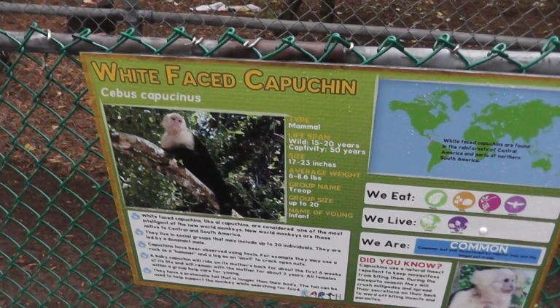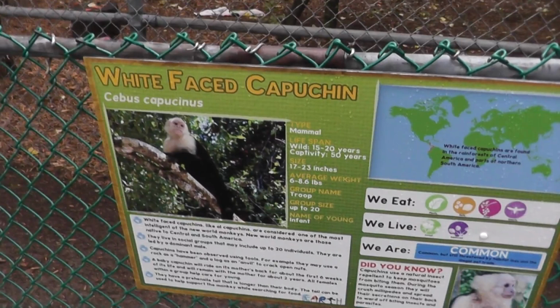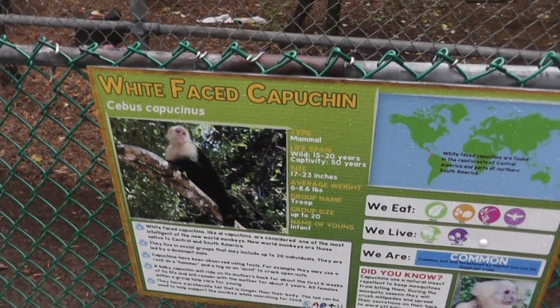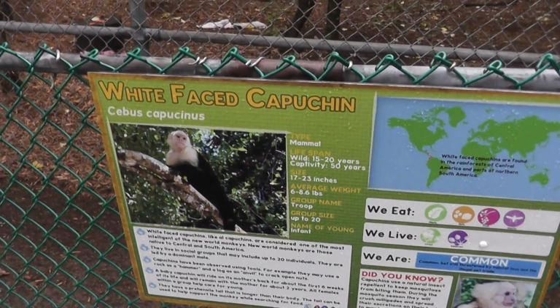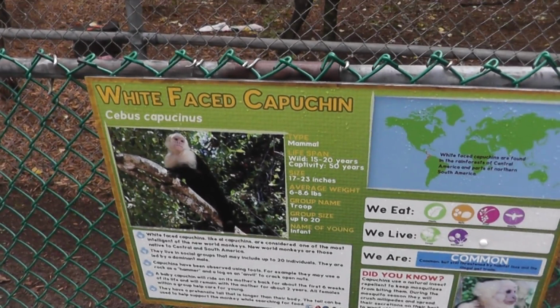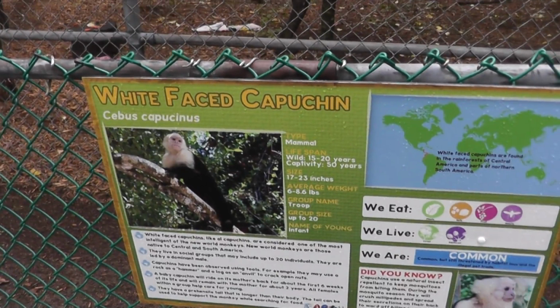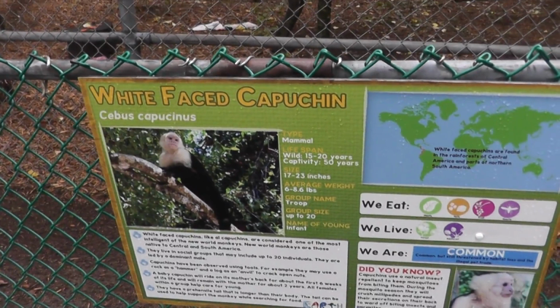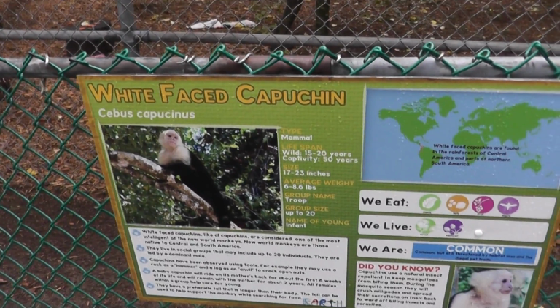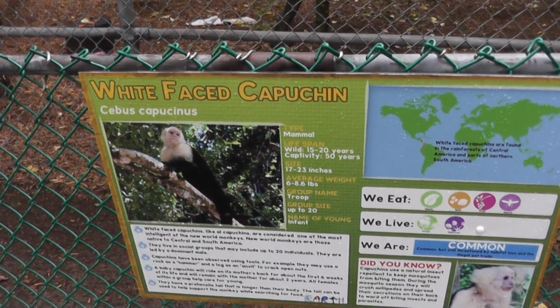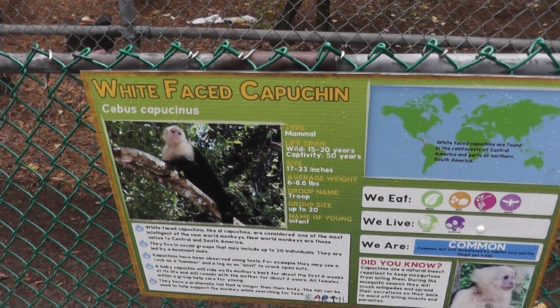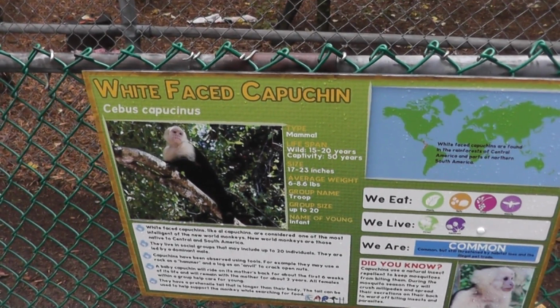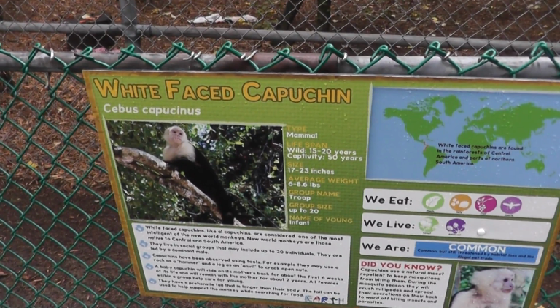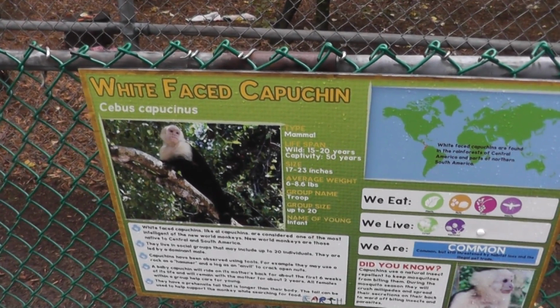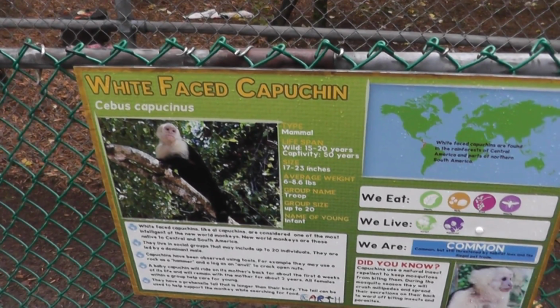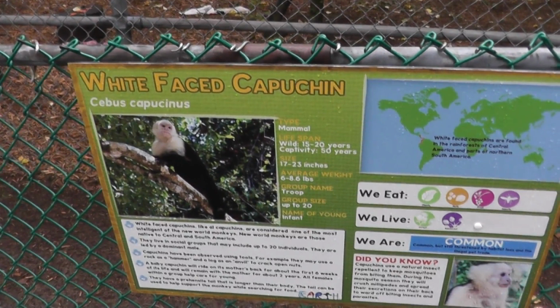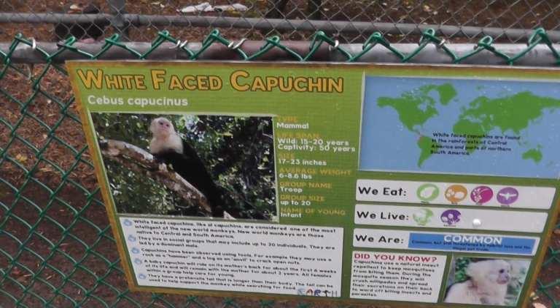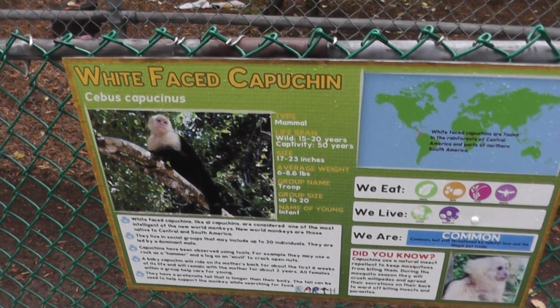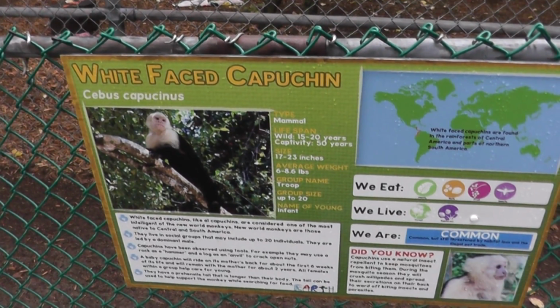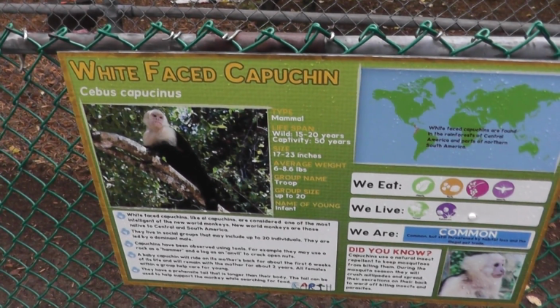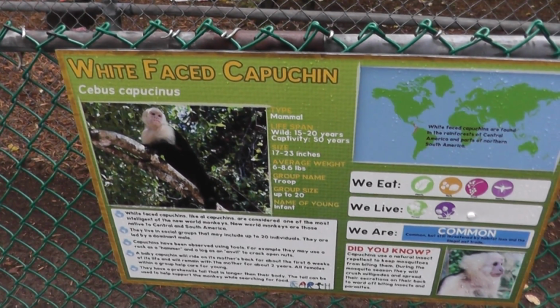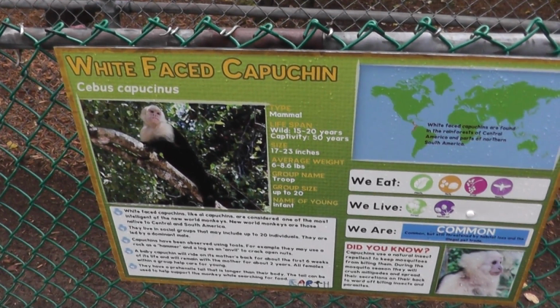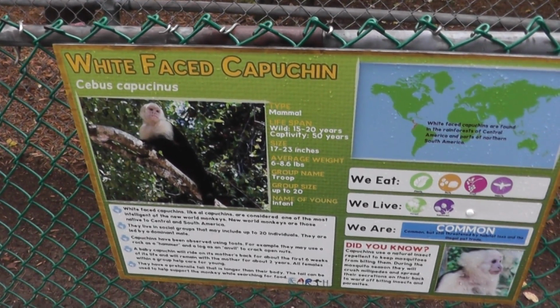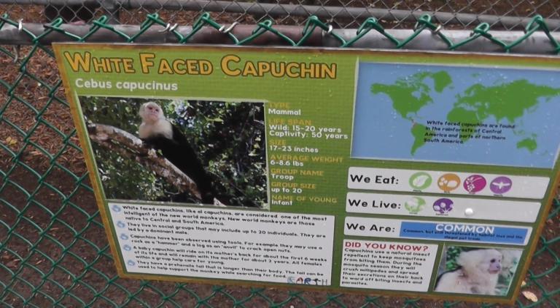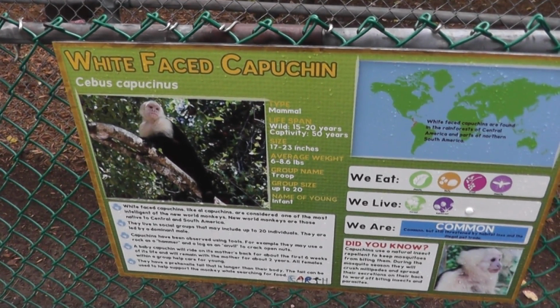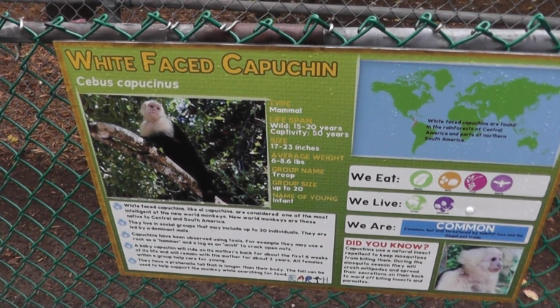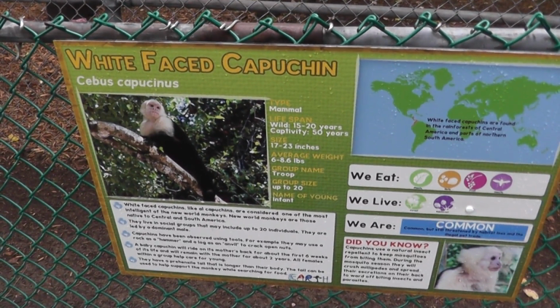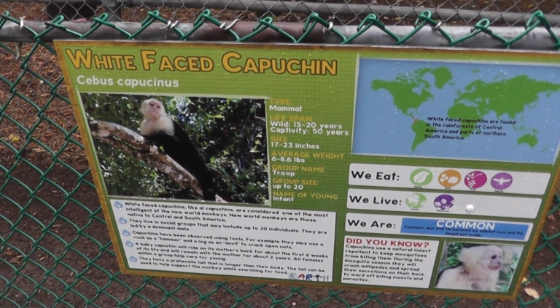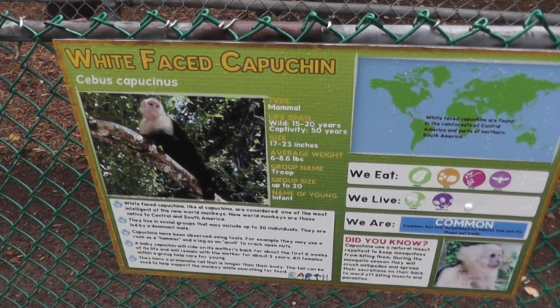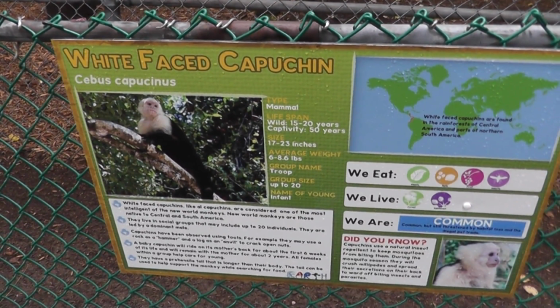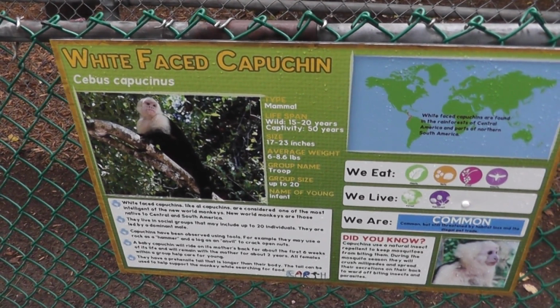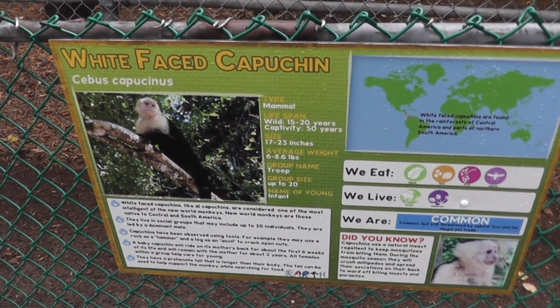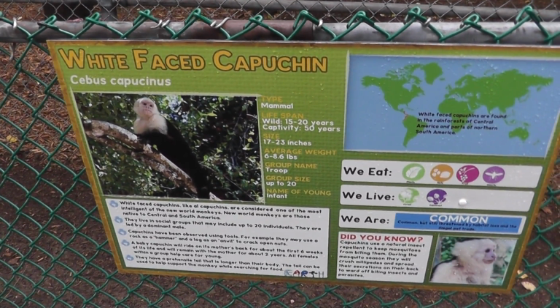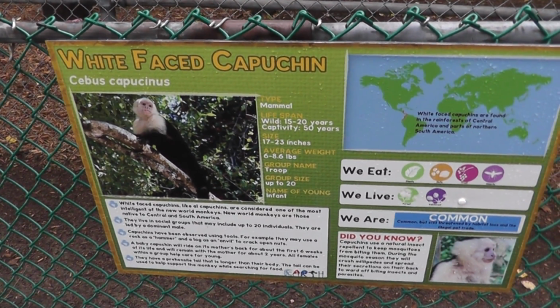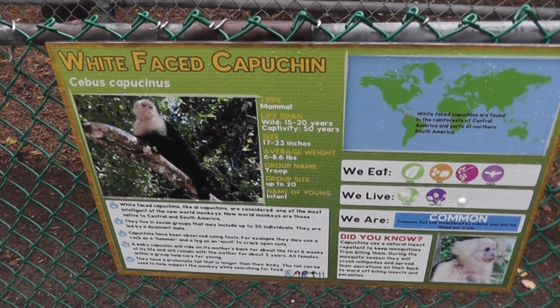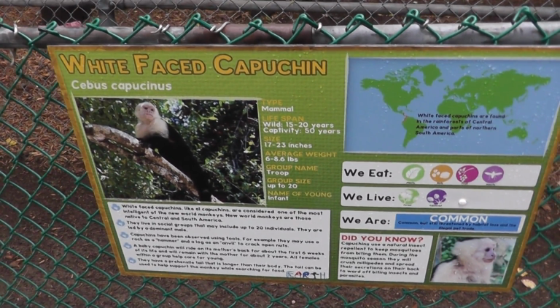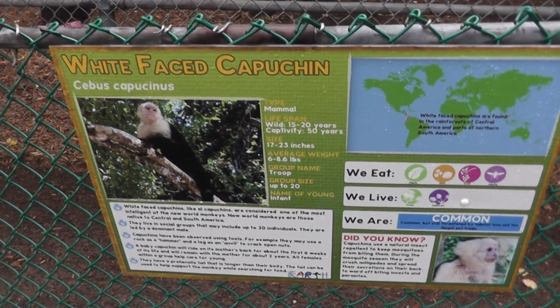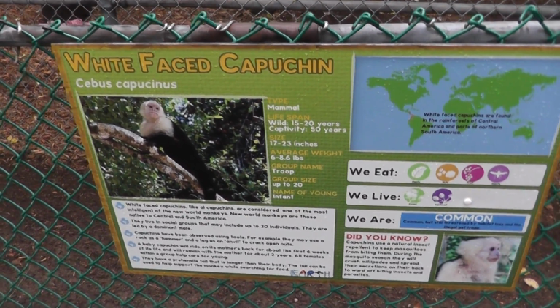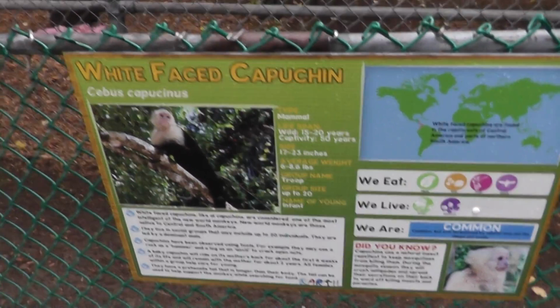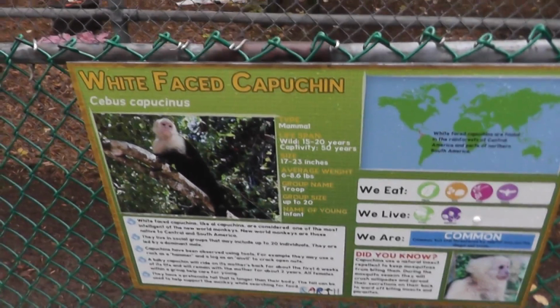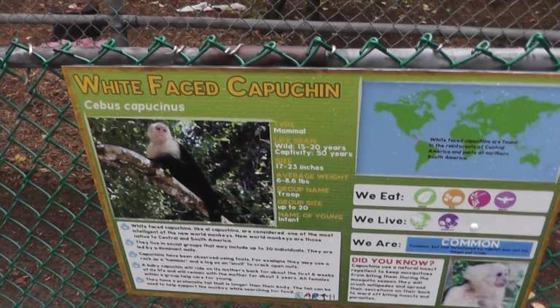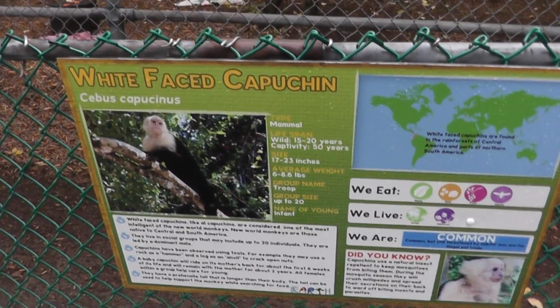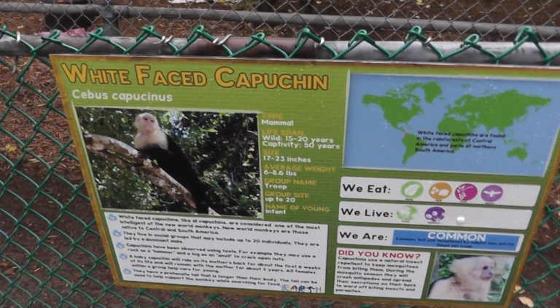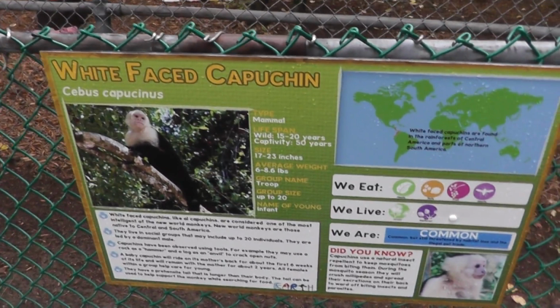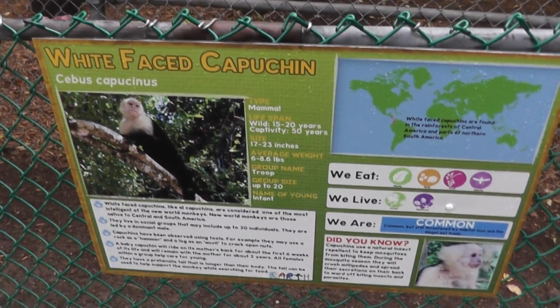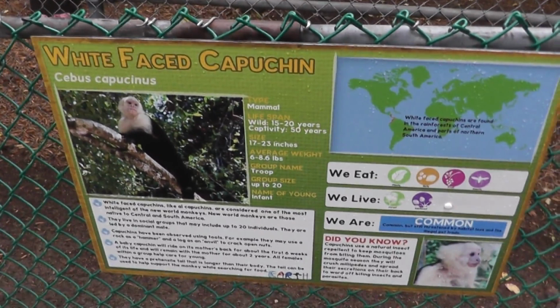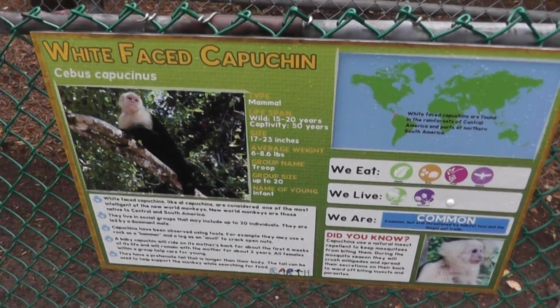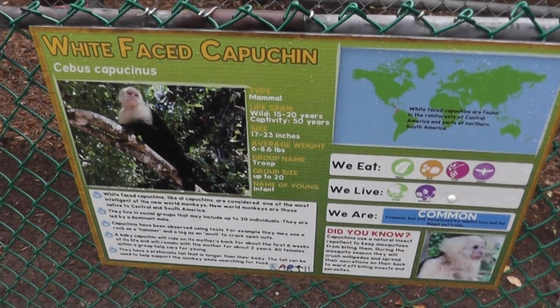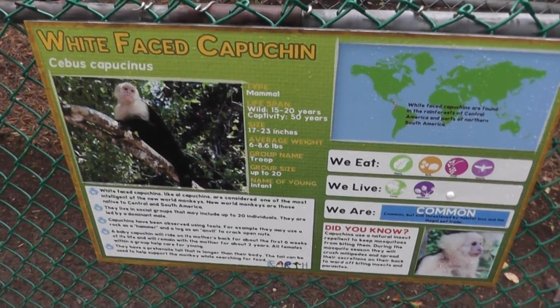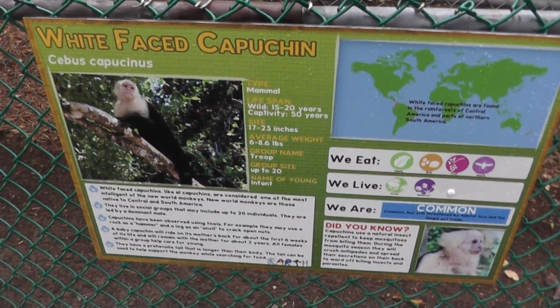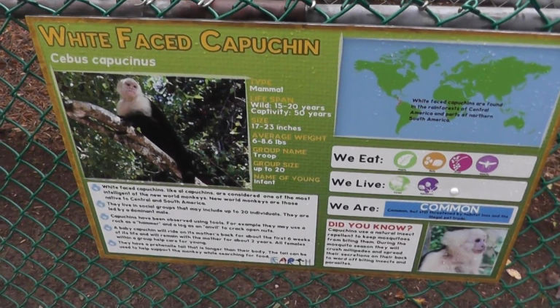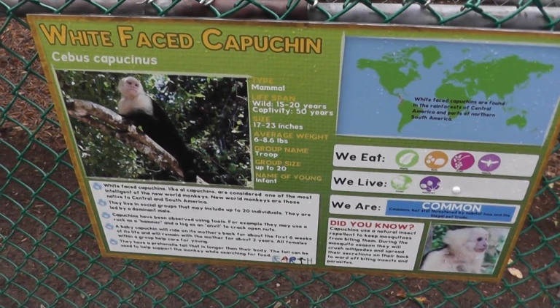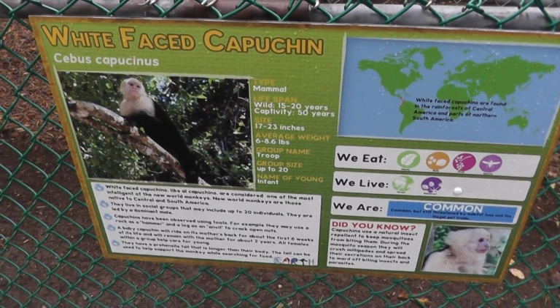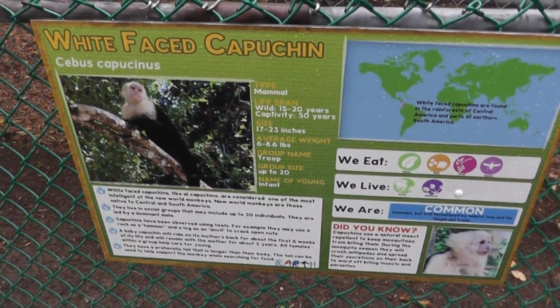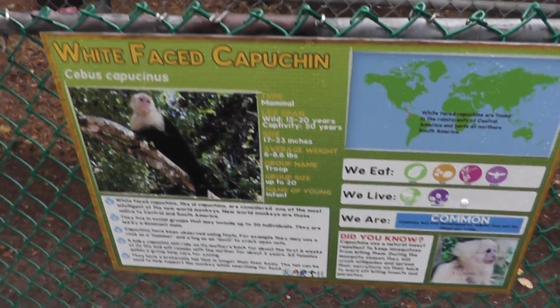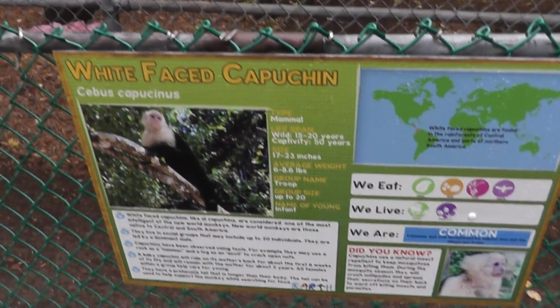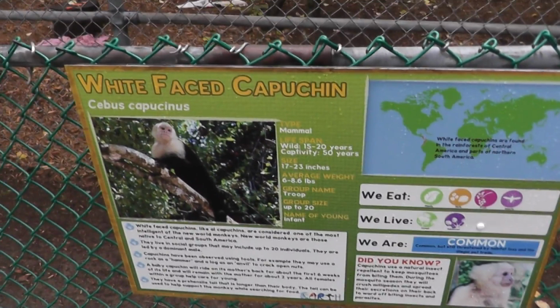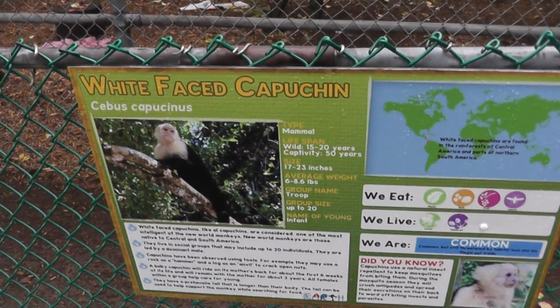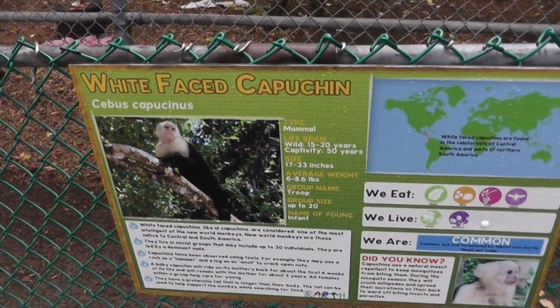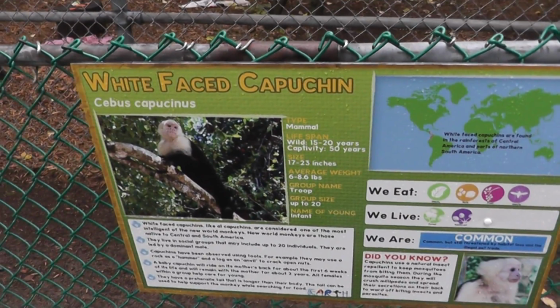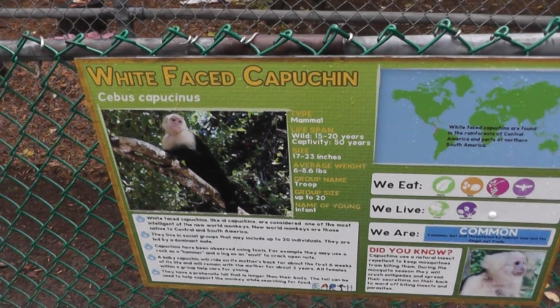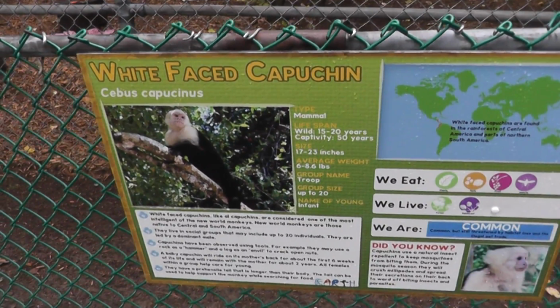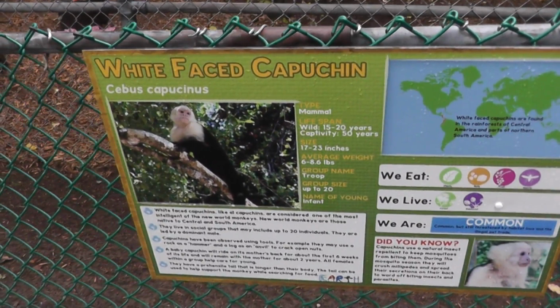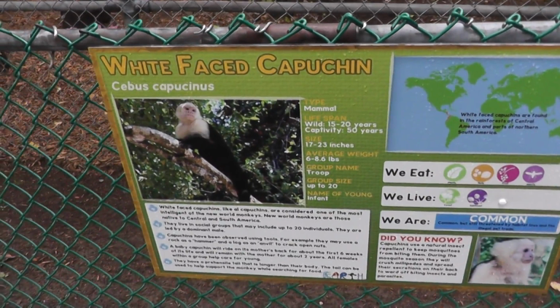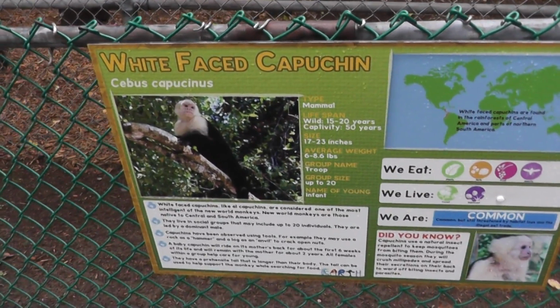Here we are at the Southwick Zoo, and we have found Ace Ventura's monkey — the white-faced Capuchin.